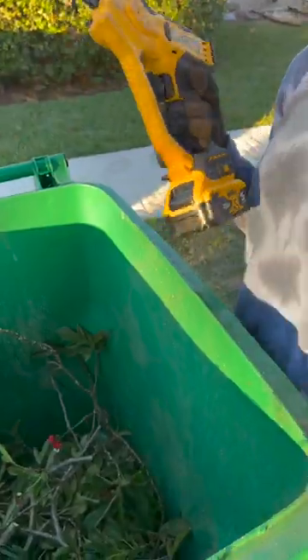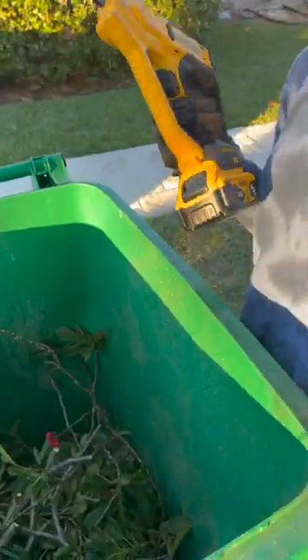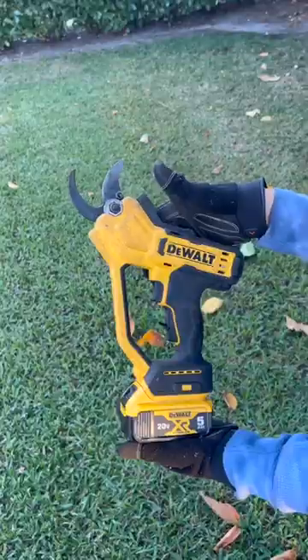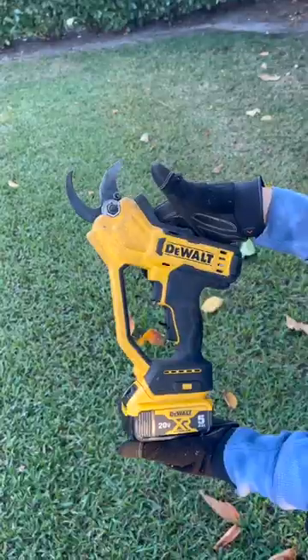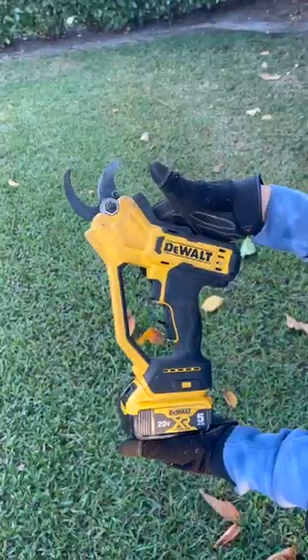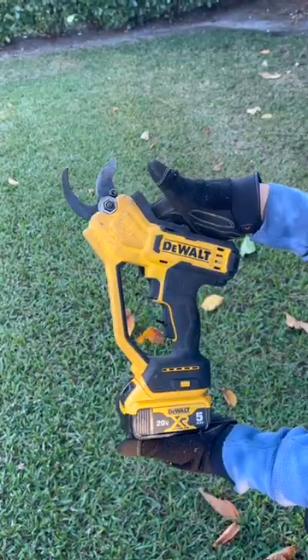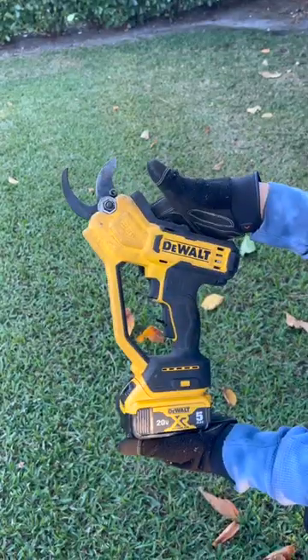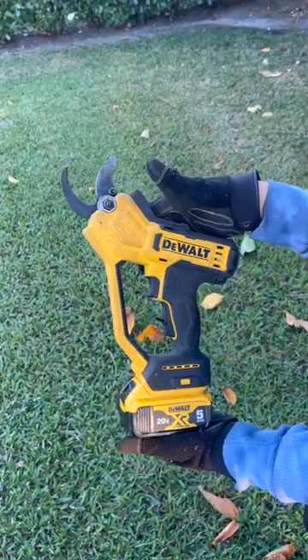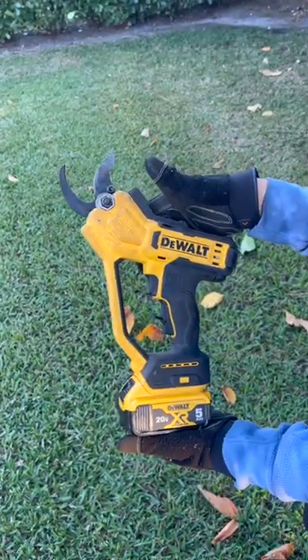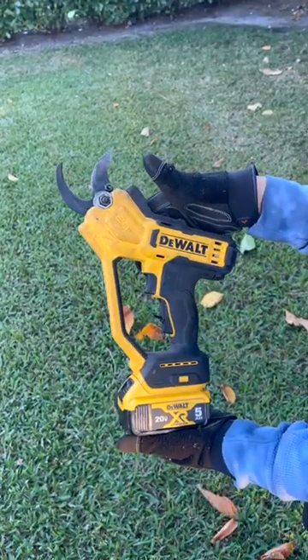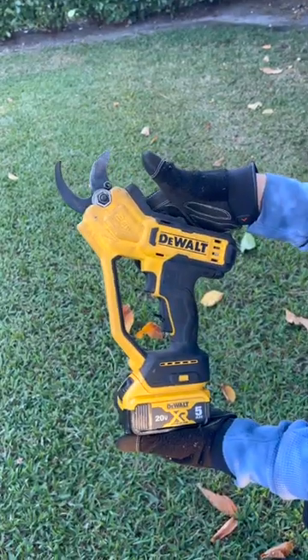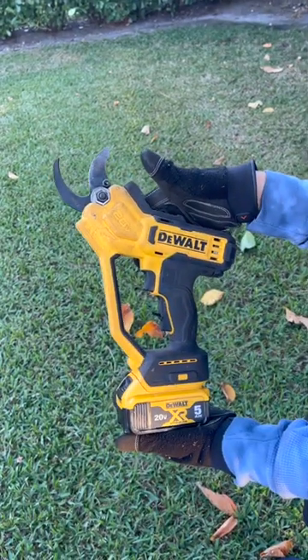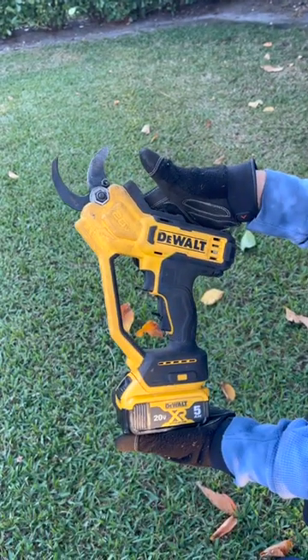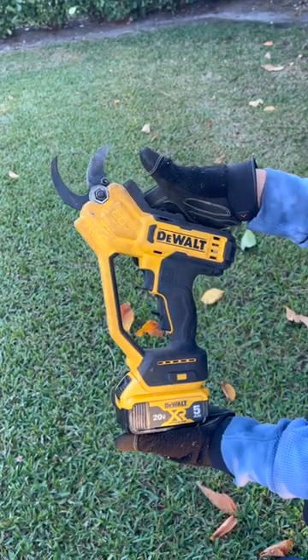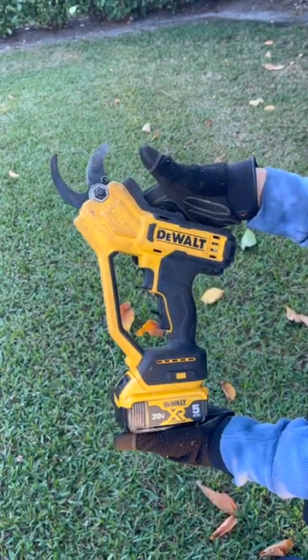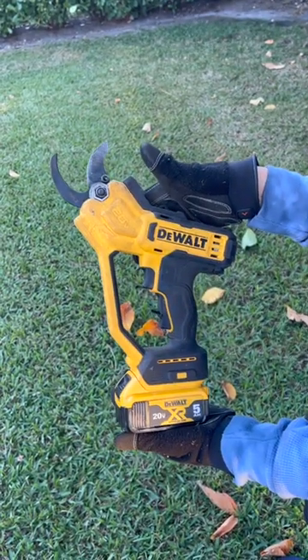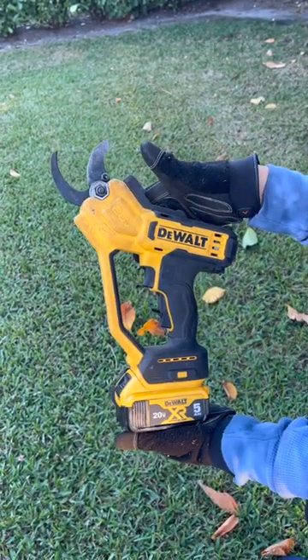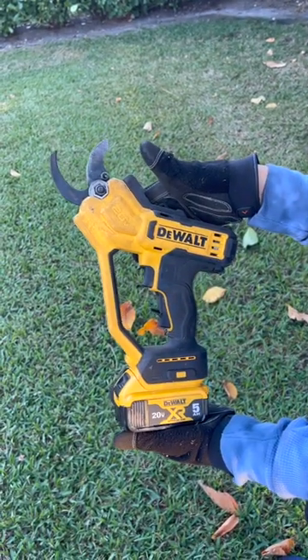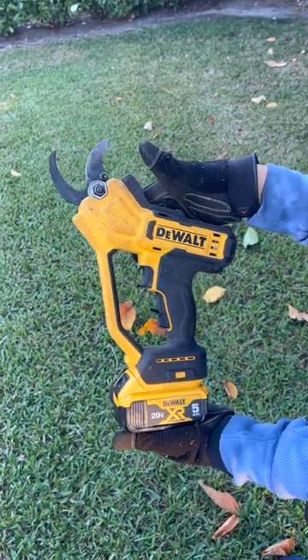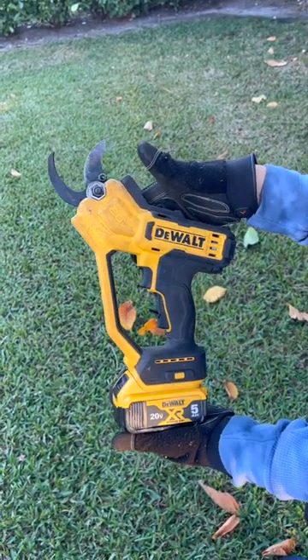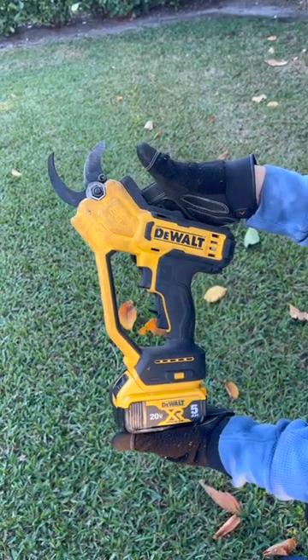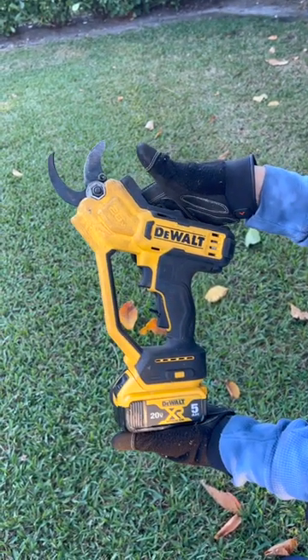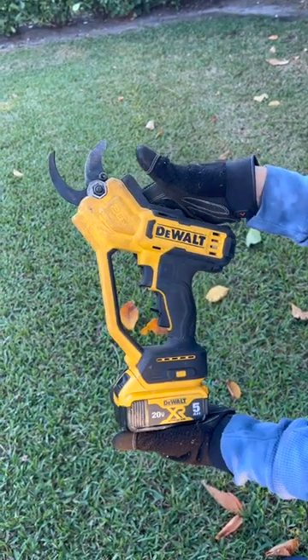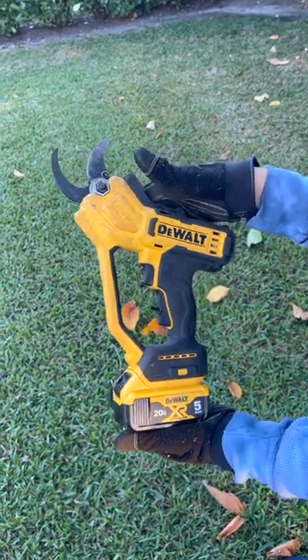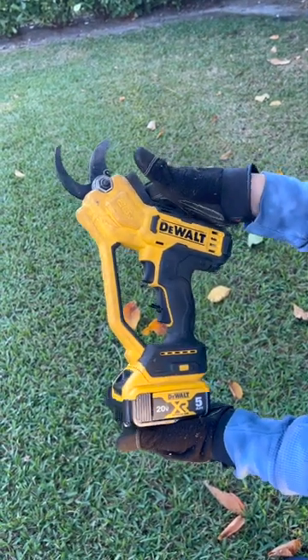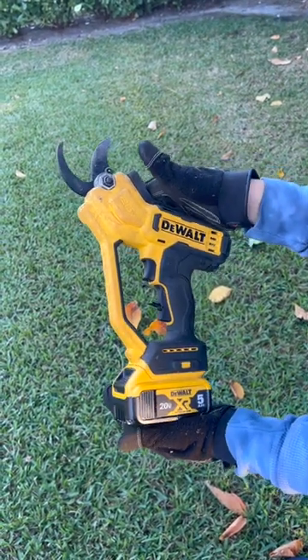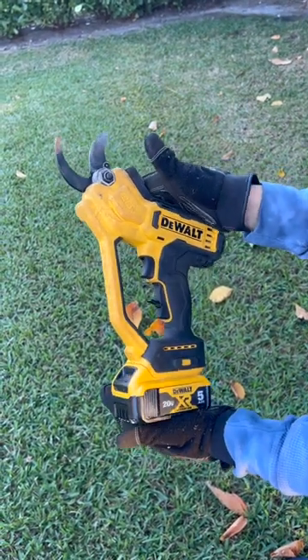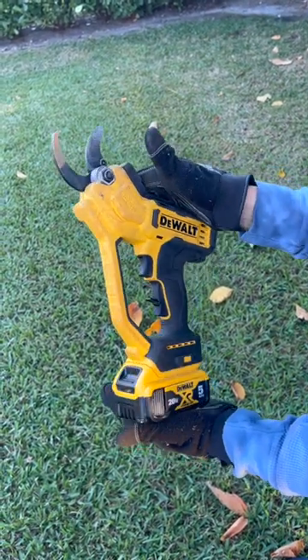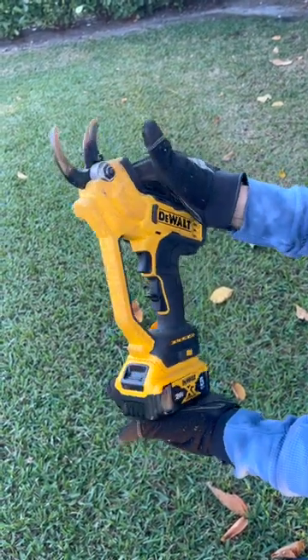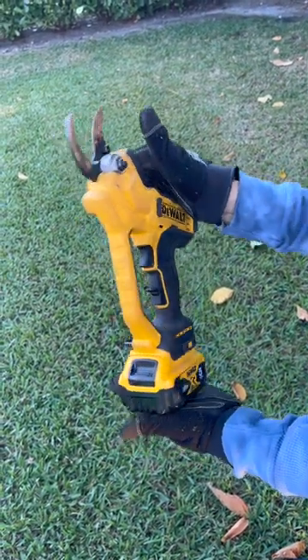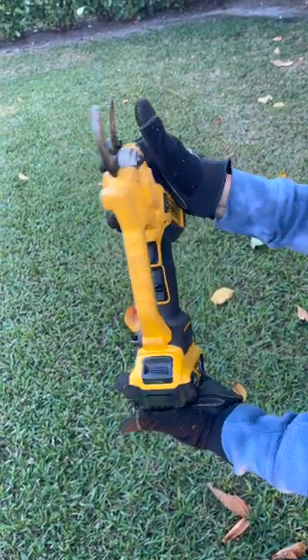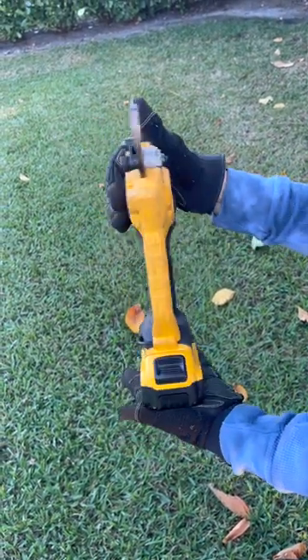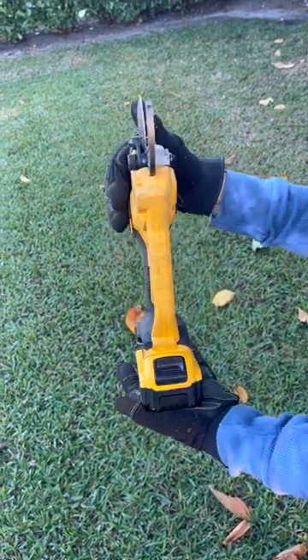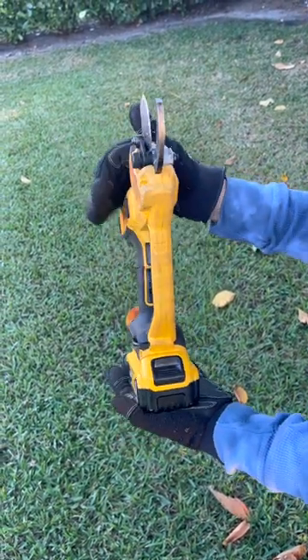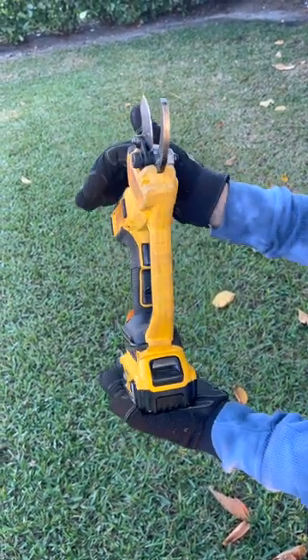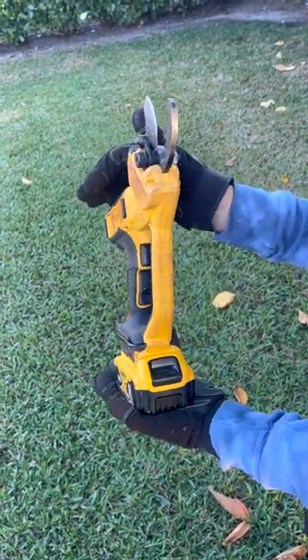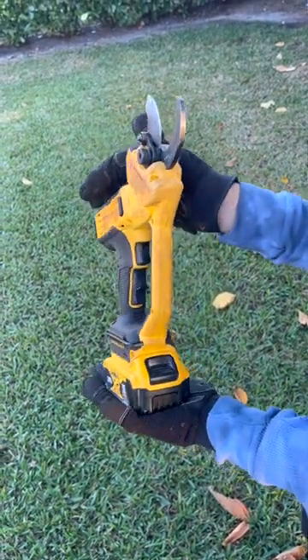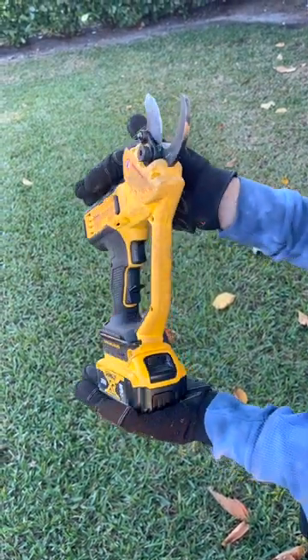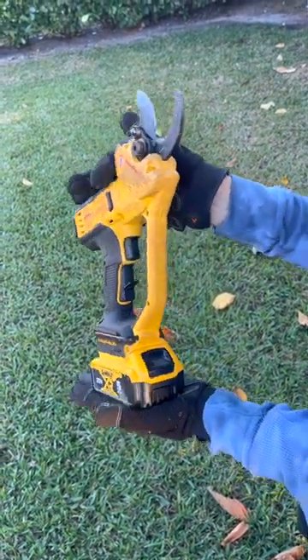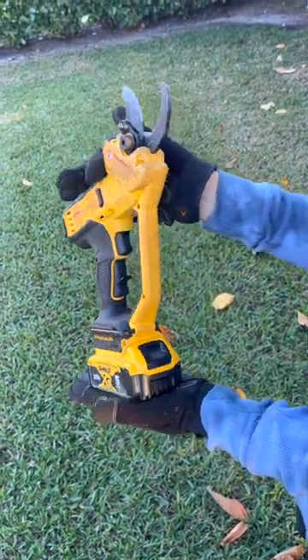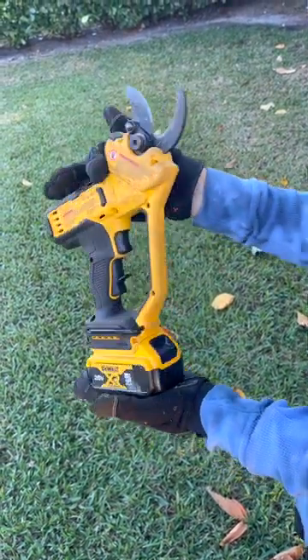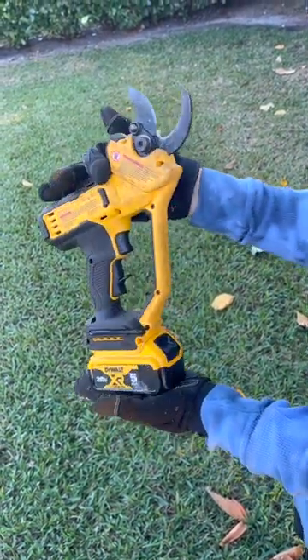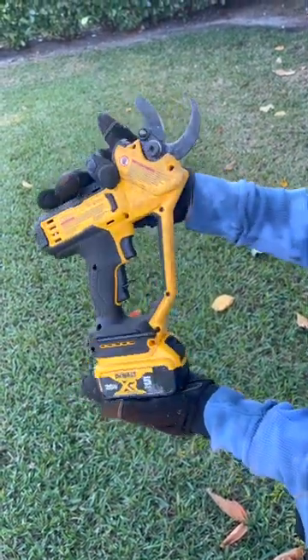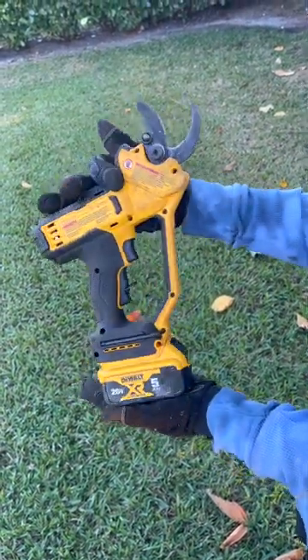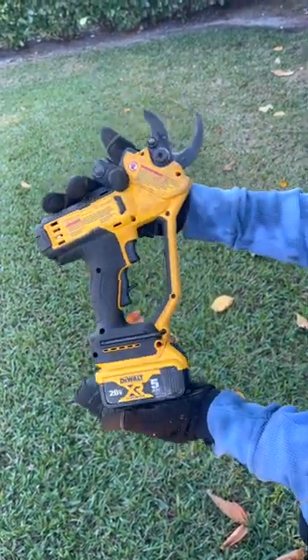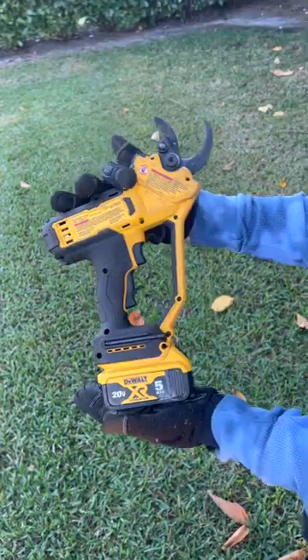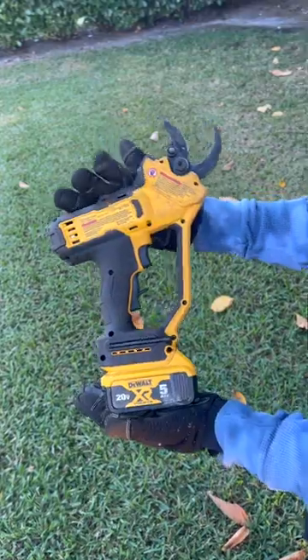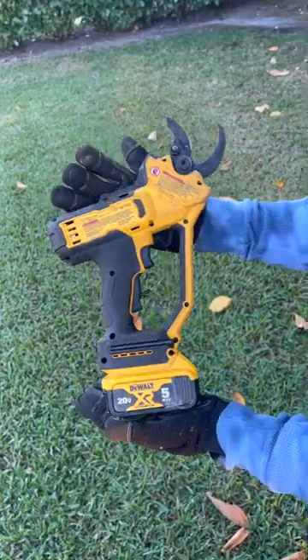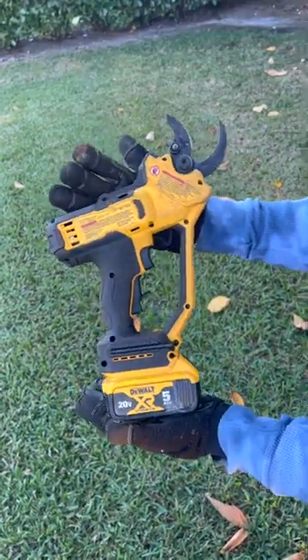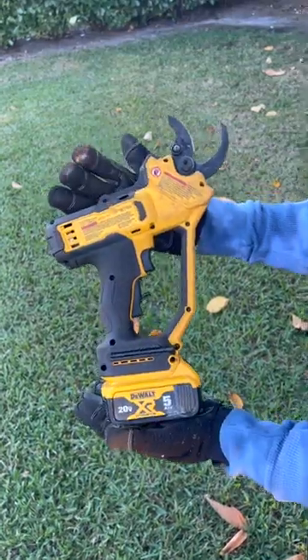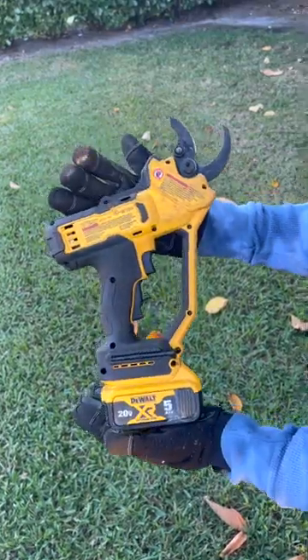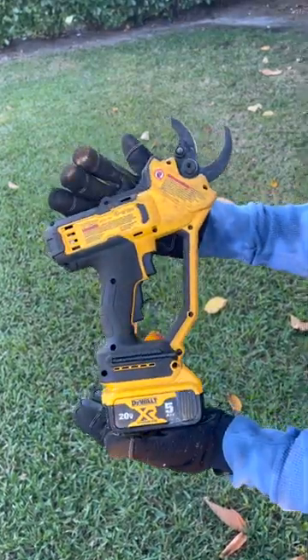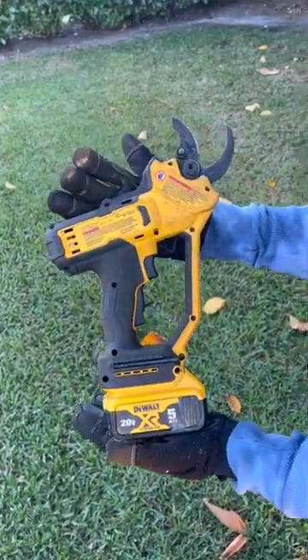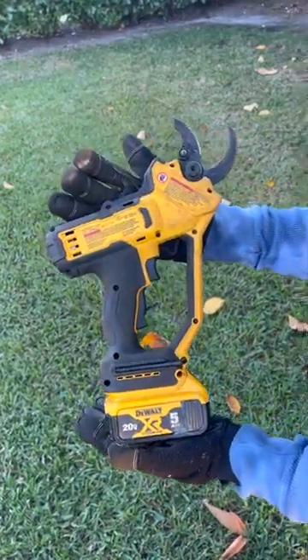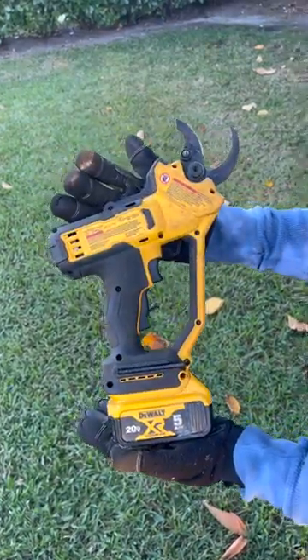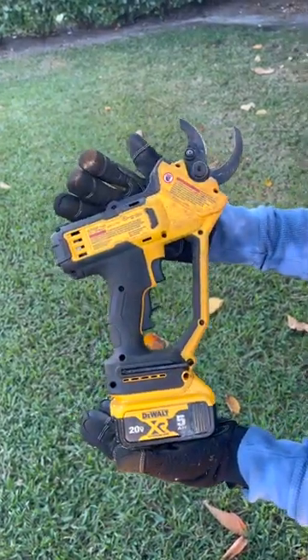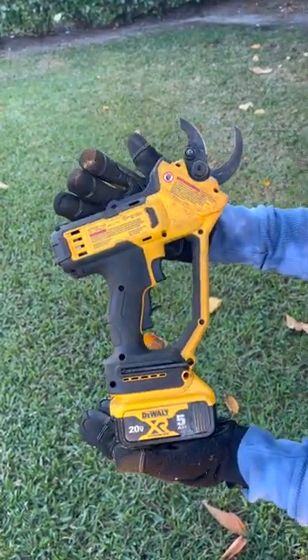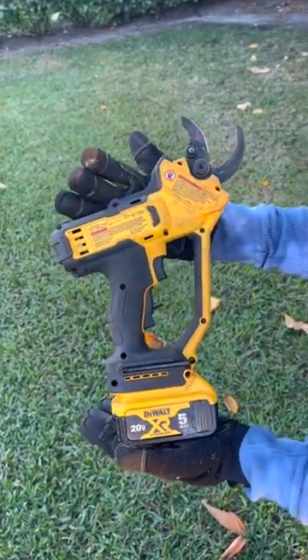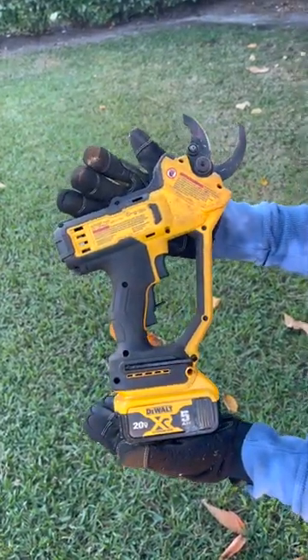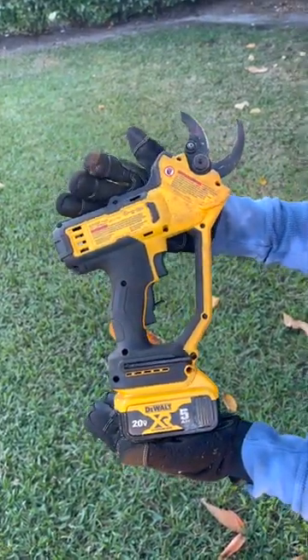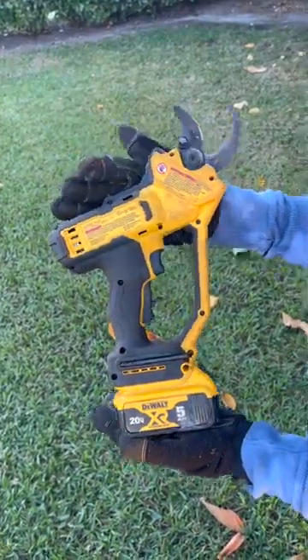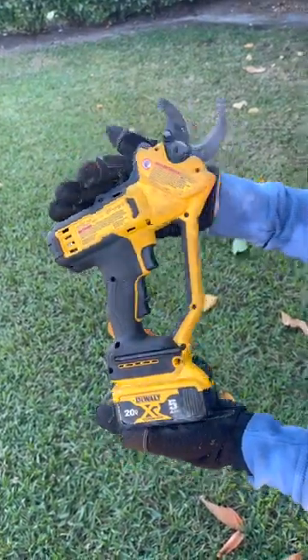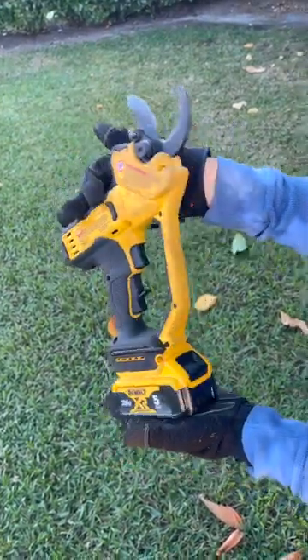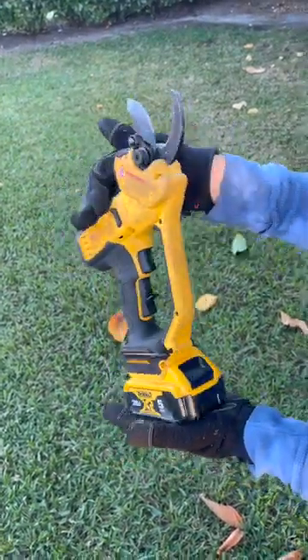So we highly recommend this DeWalt Pruner. I've provided a link in the description below. Get yourself one — you won't regret it.